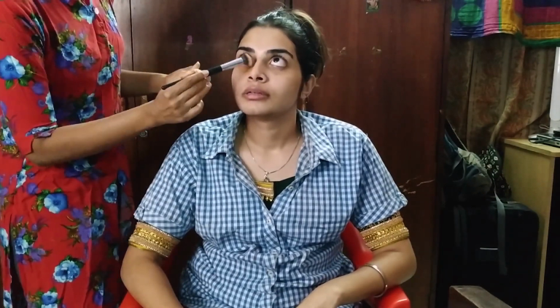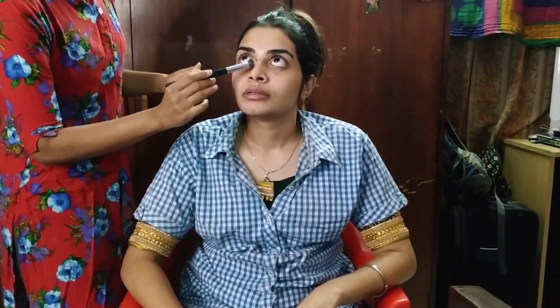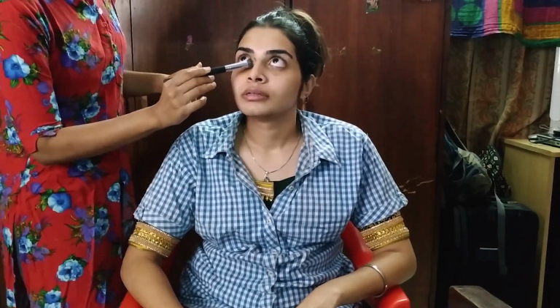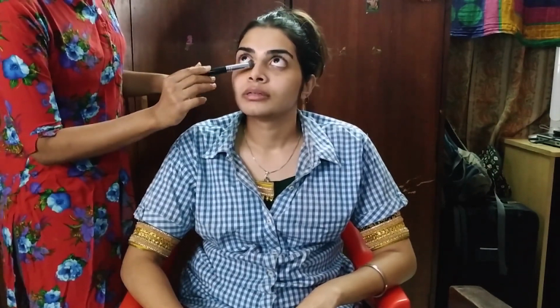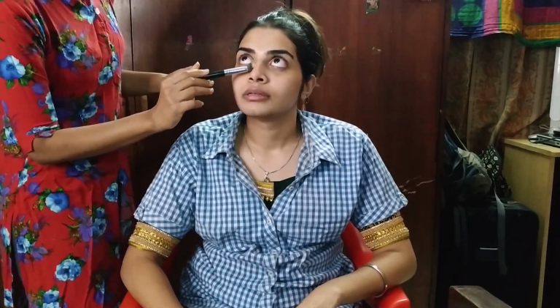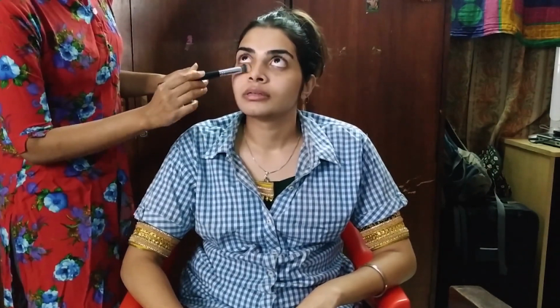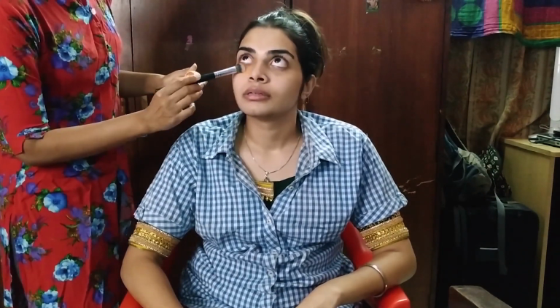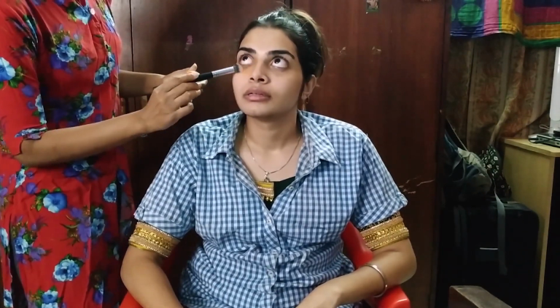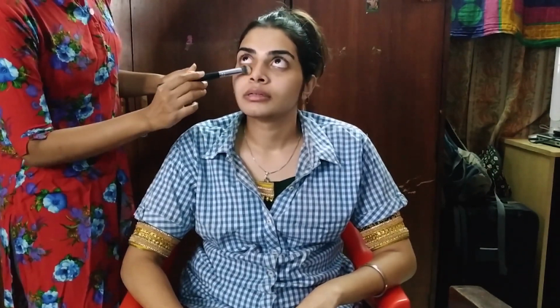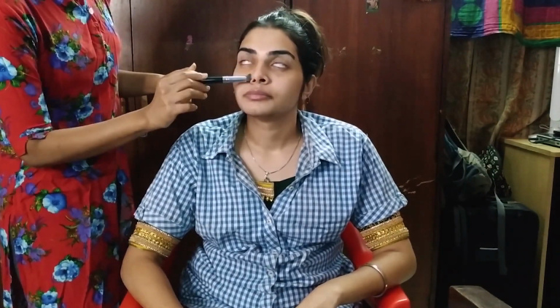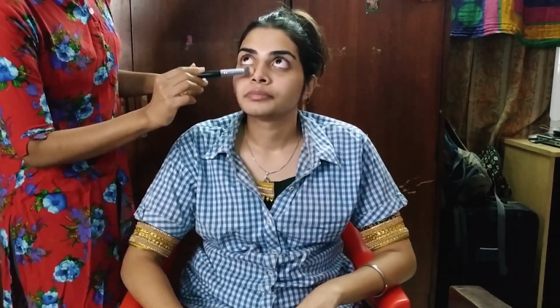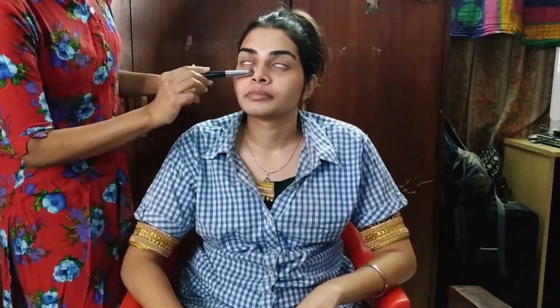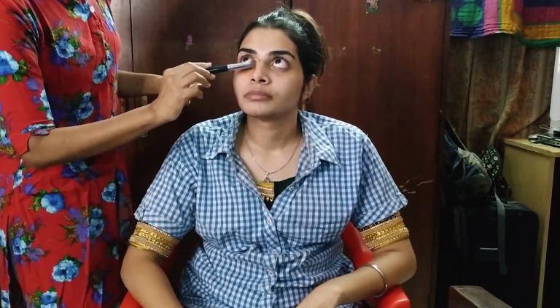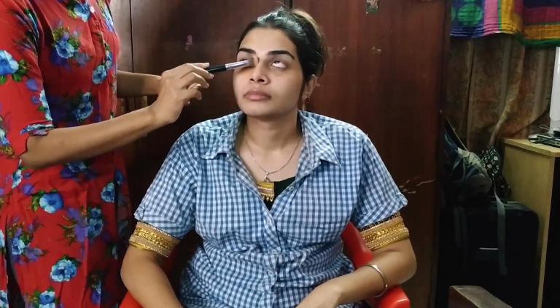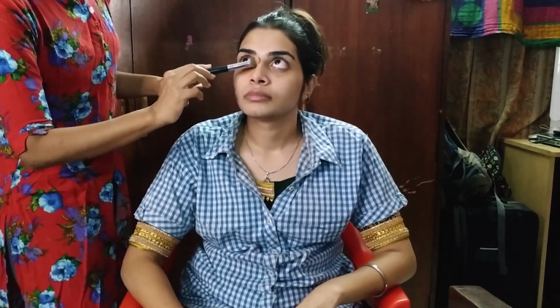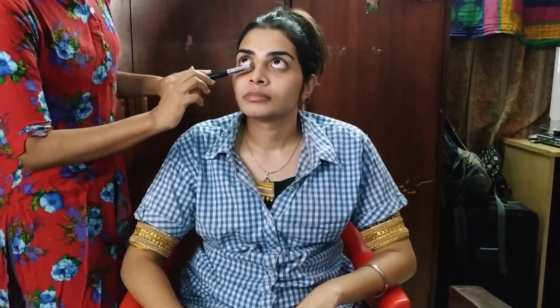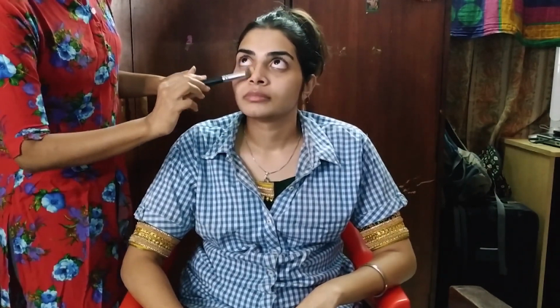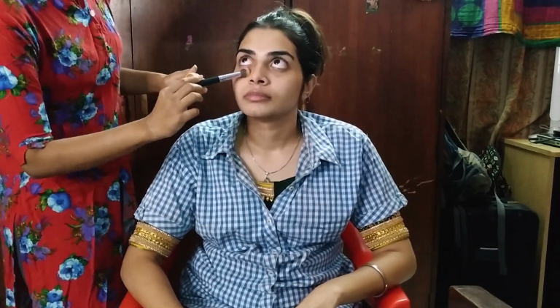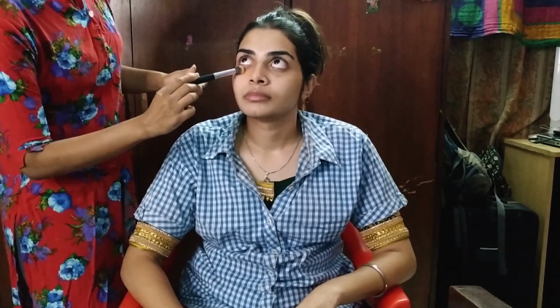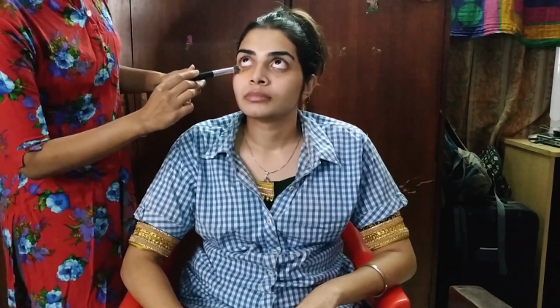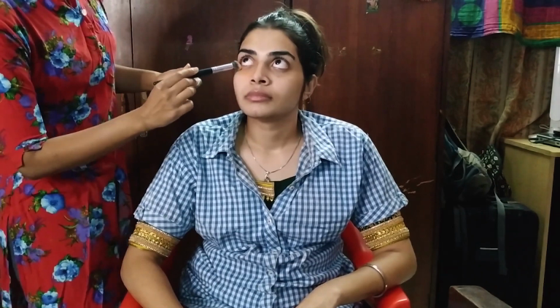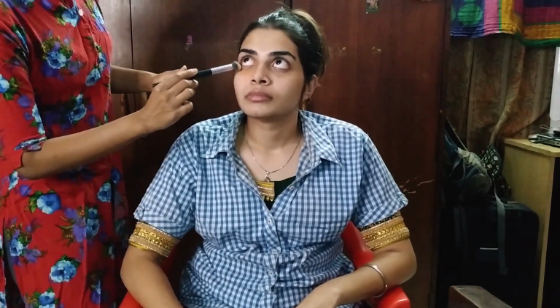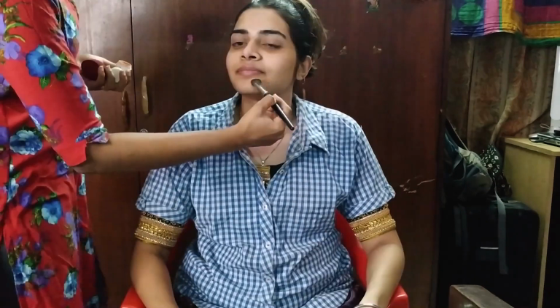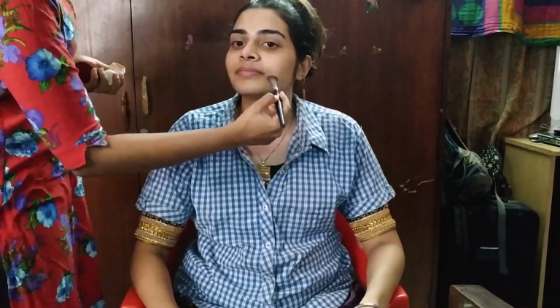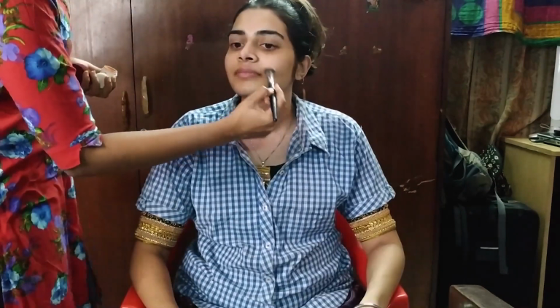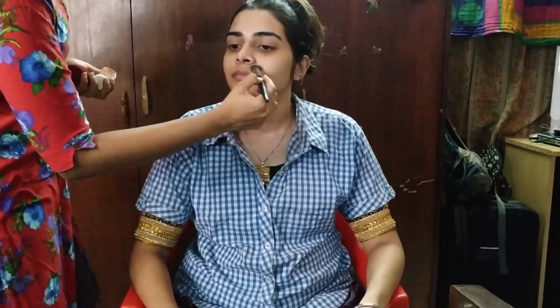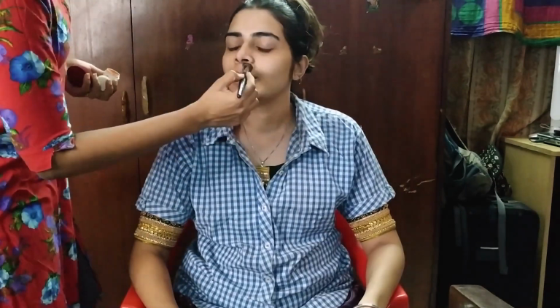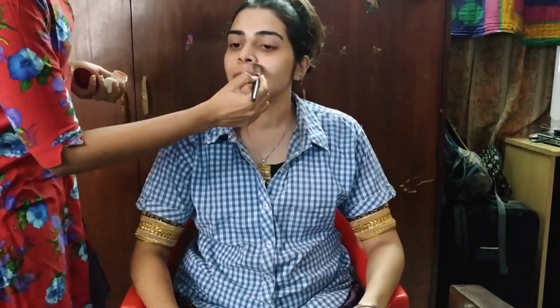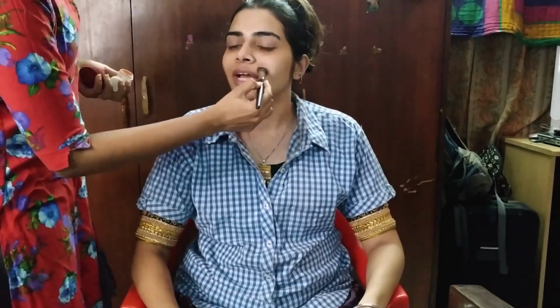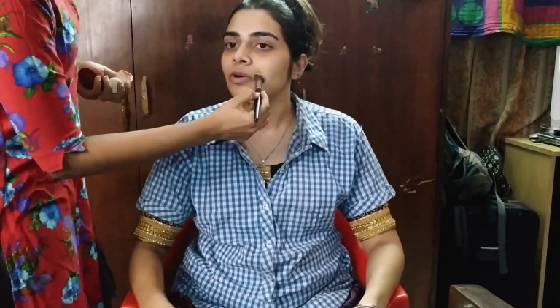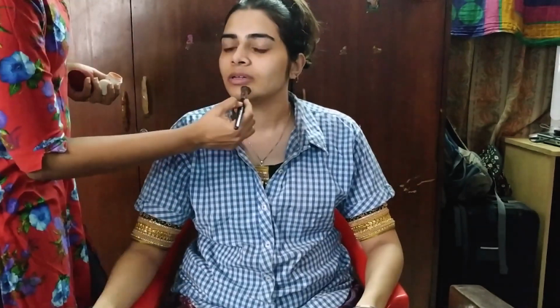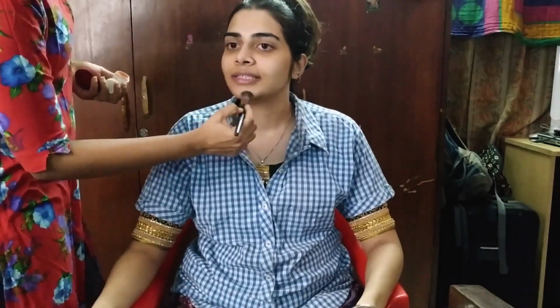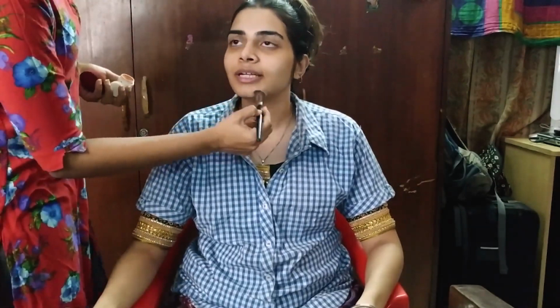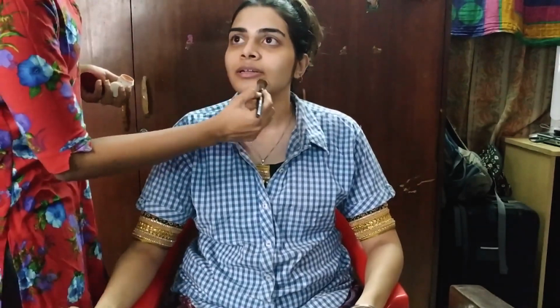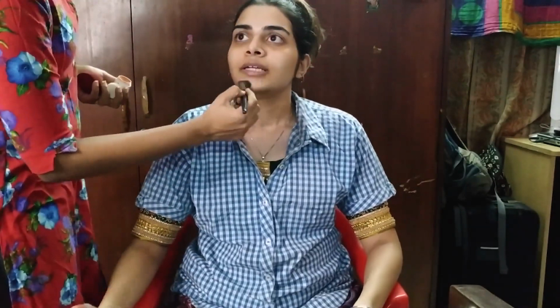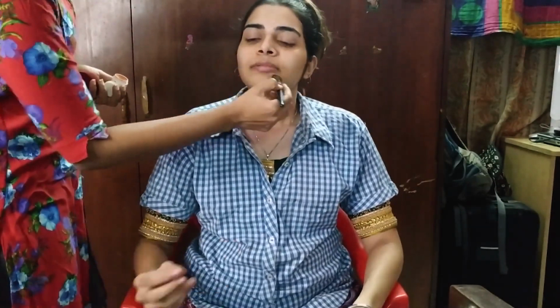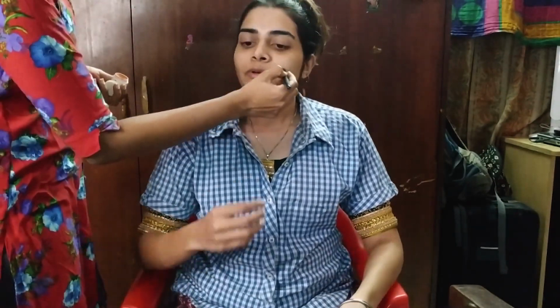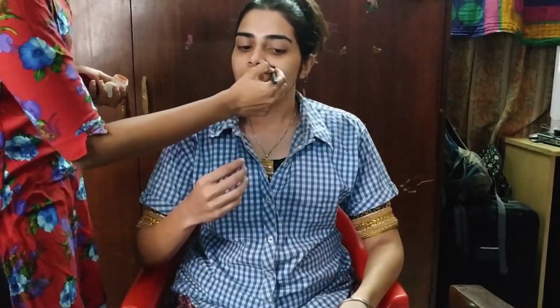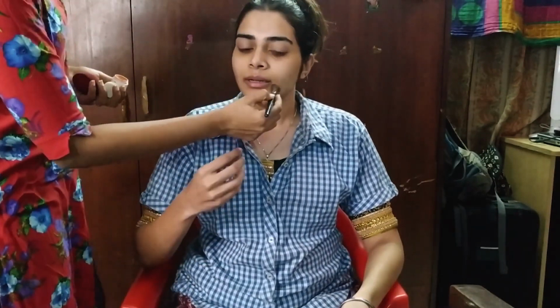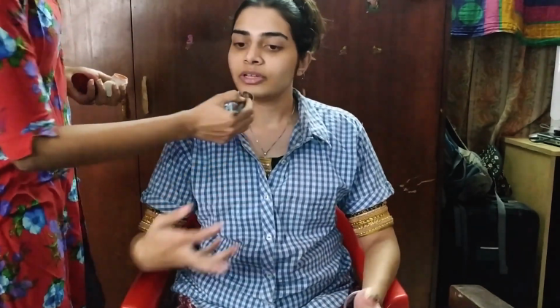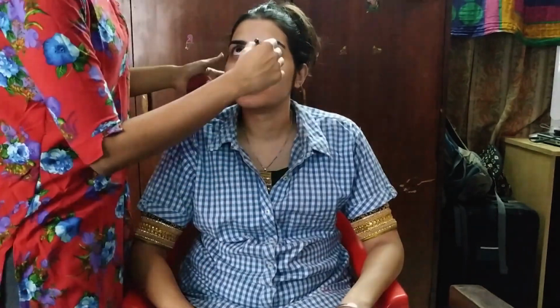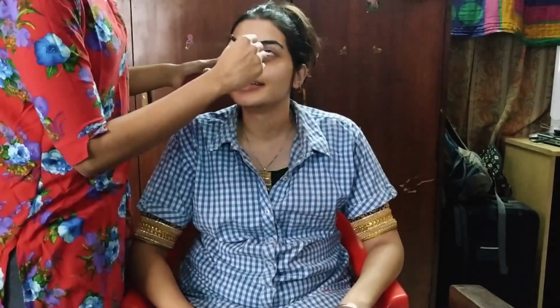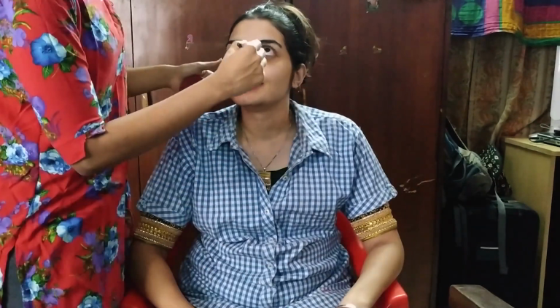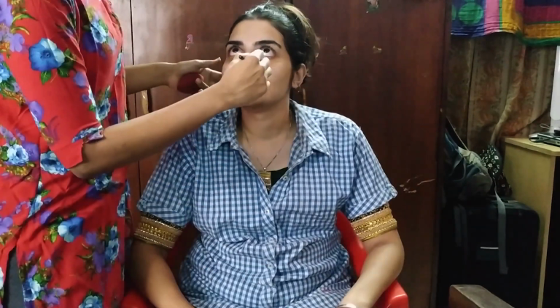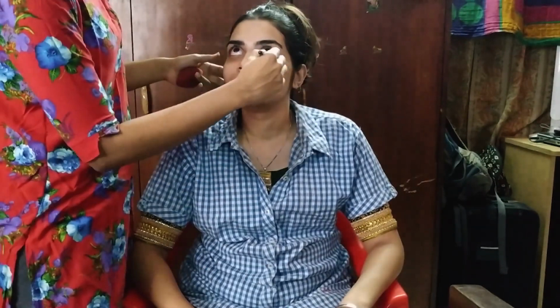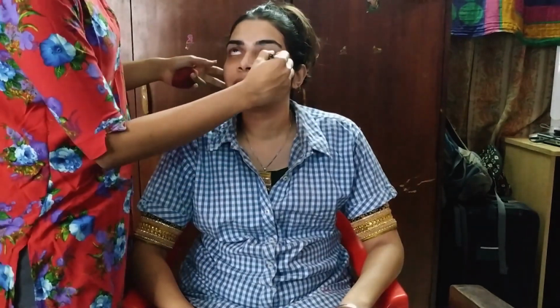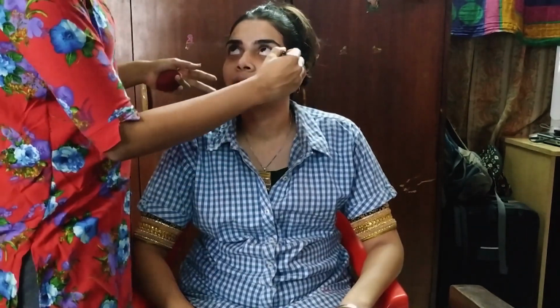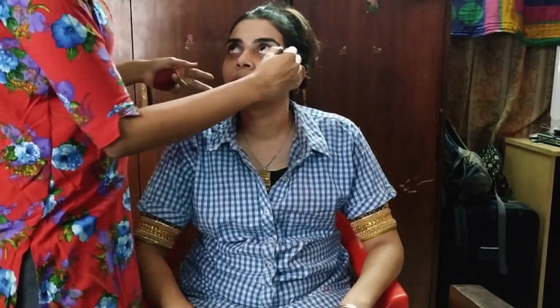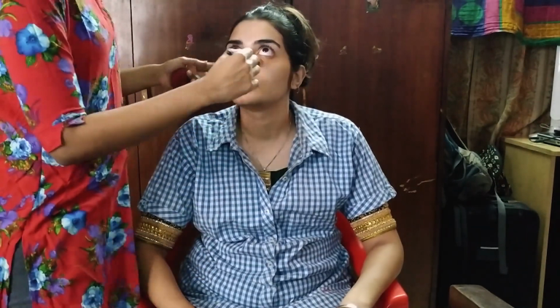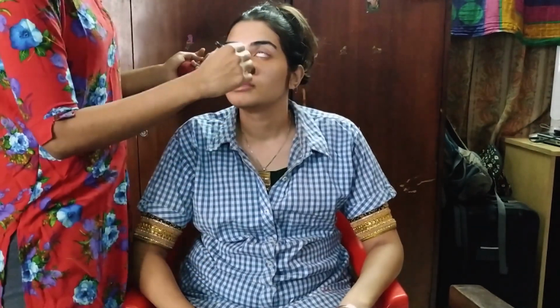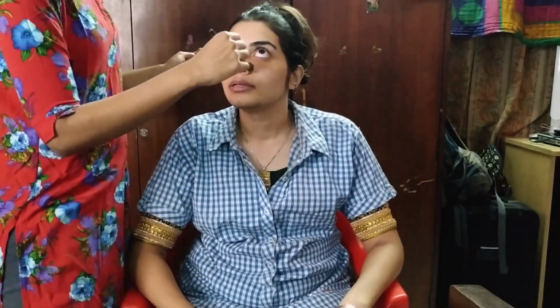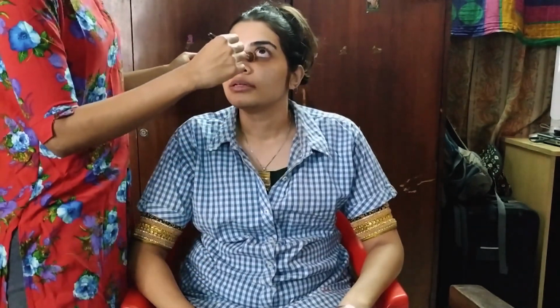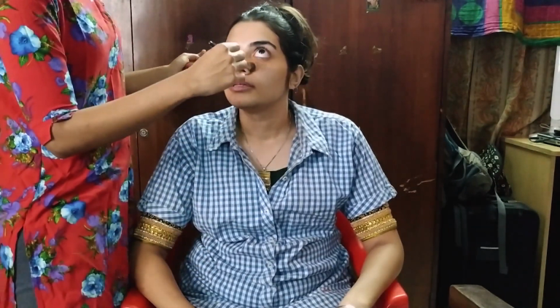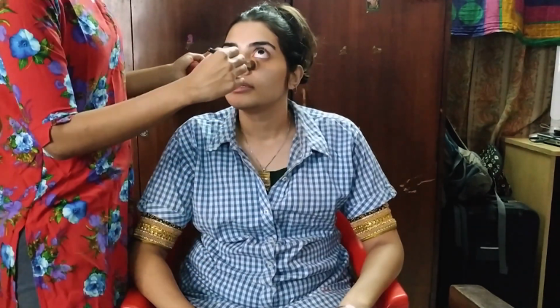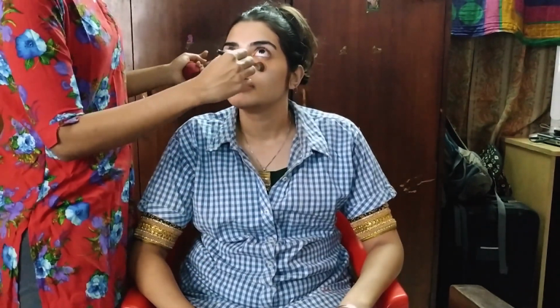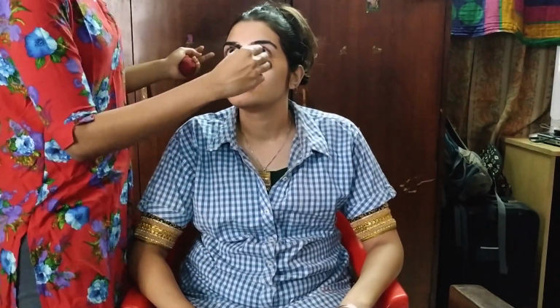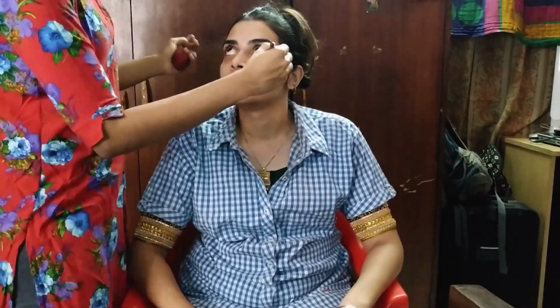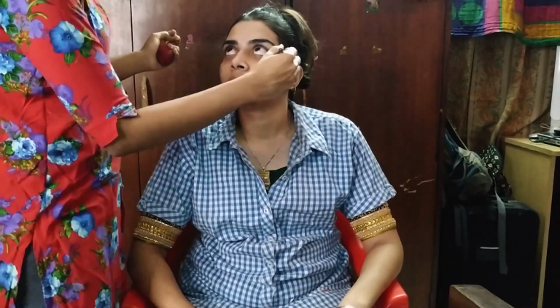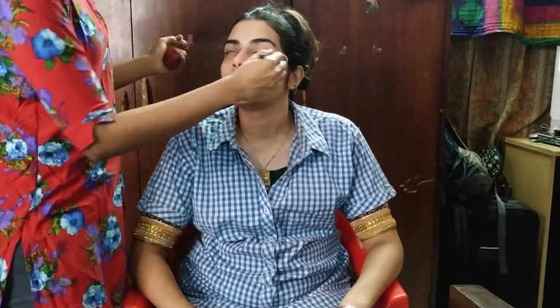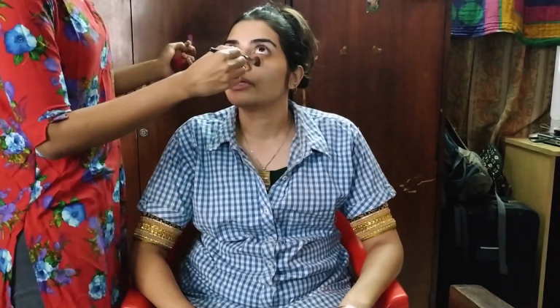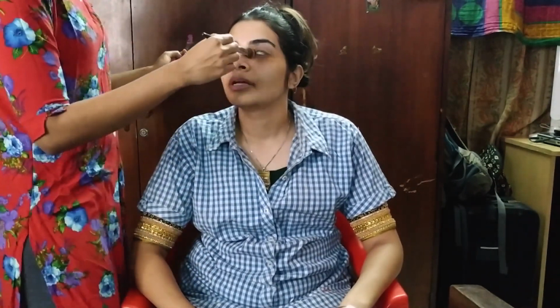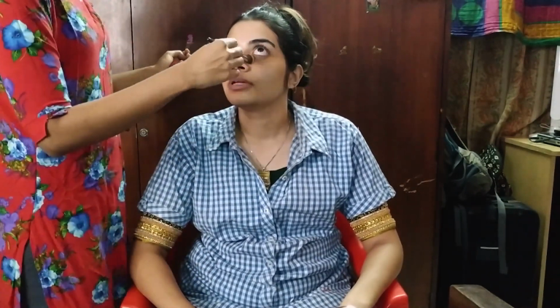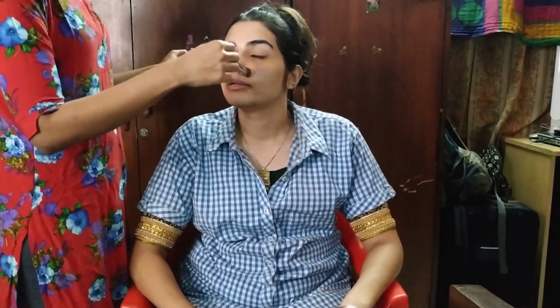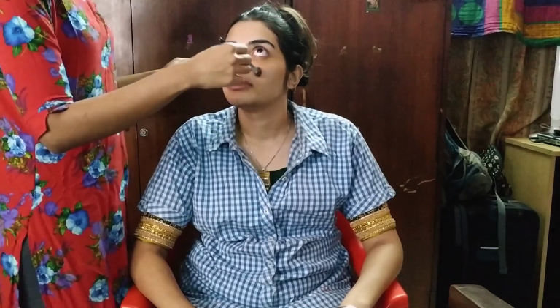Under the eyes, we don't have discoloration. It's light. Use a light color corrector — the Kryolan D30 orange corrector.